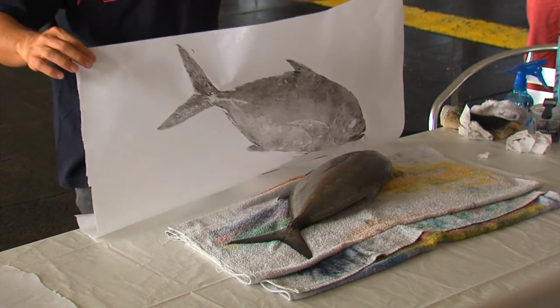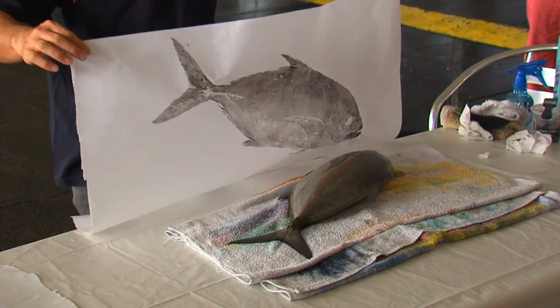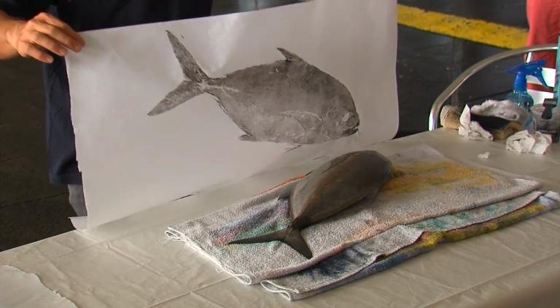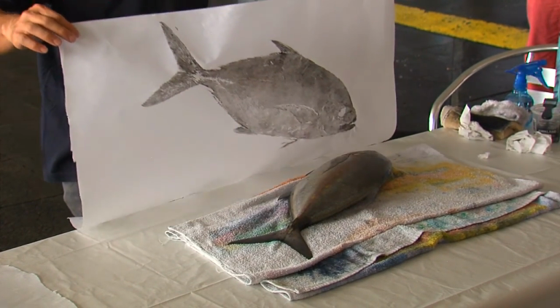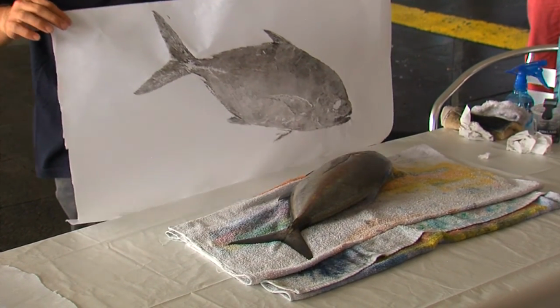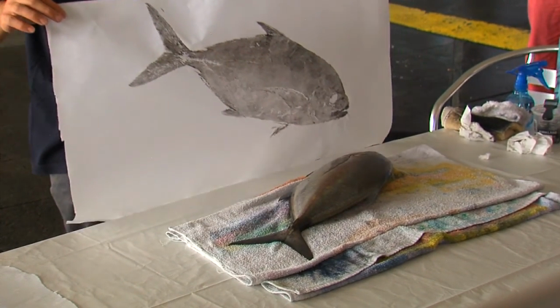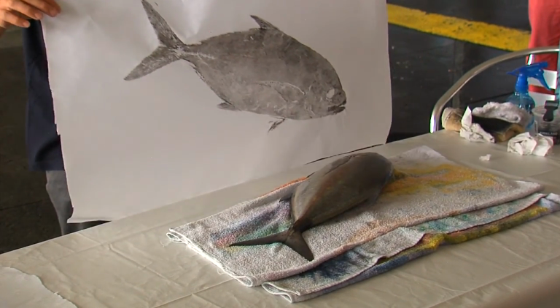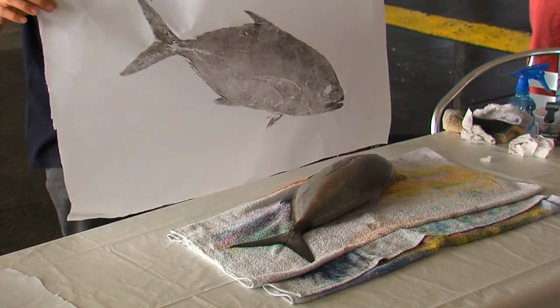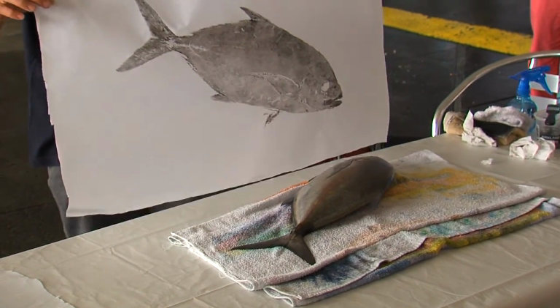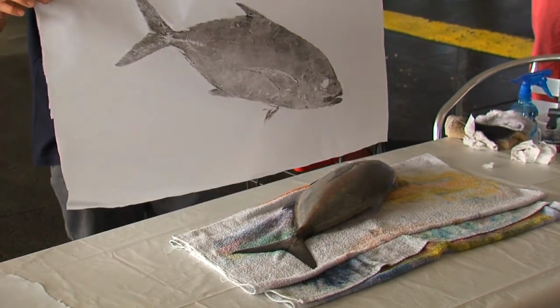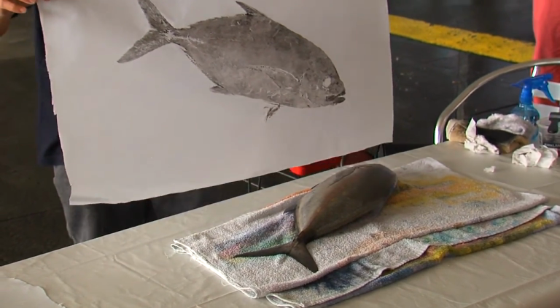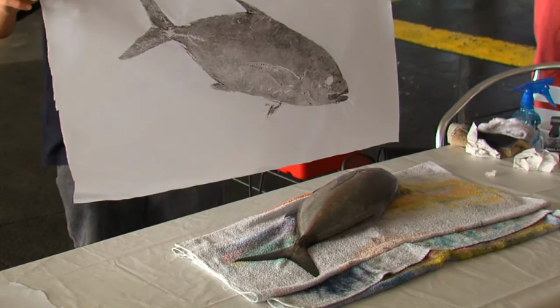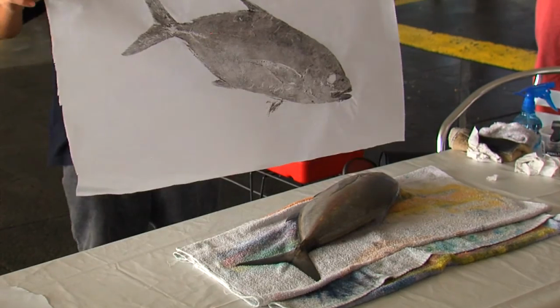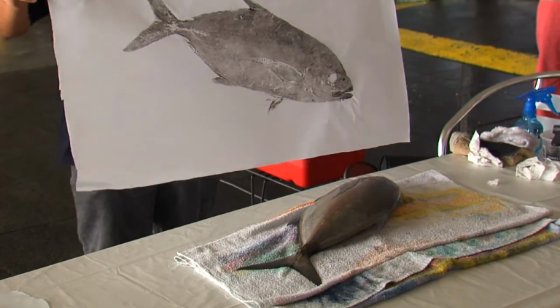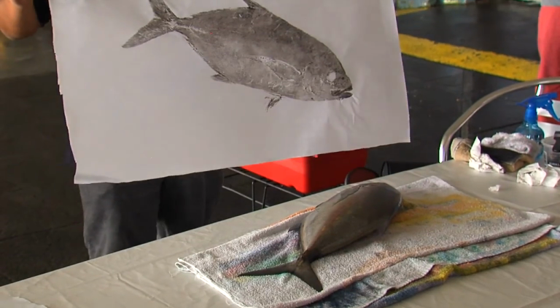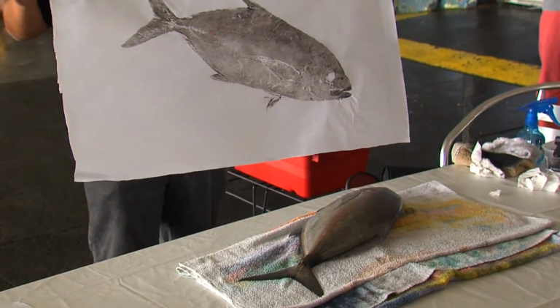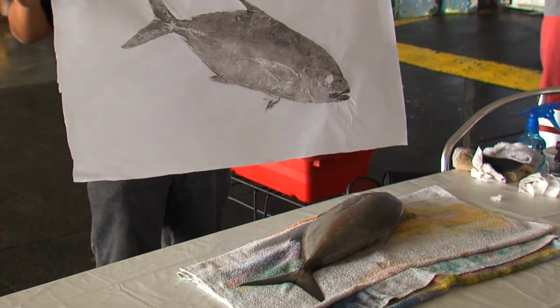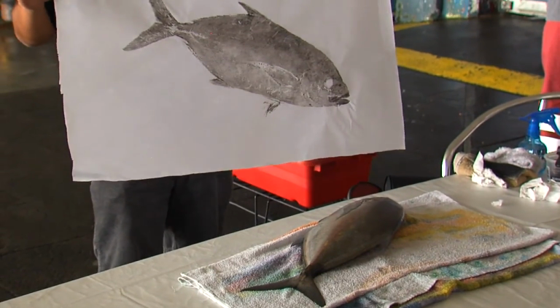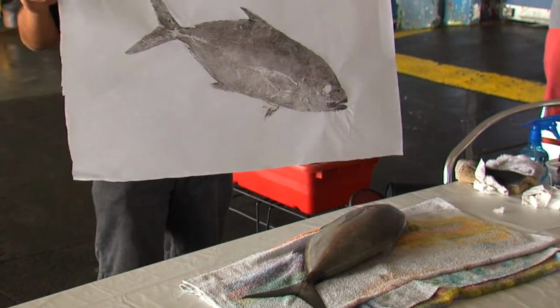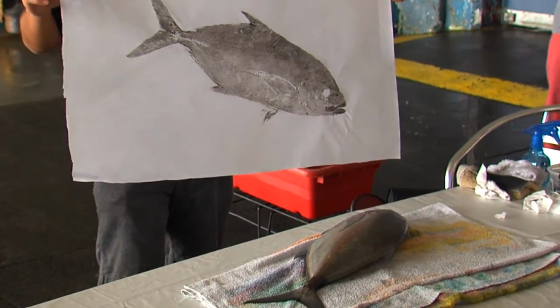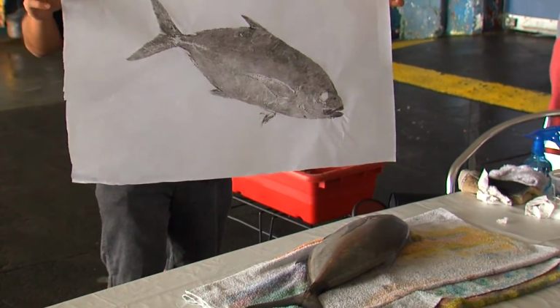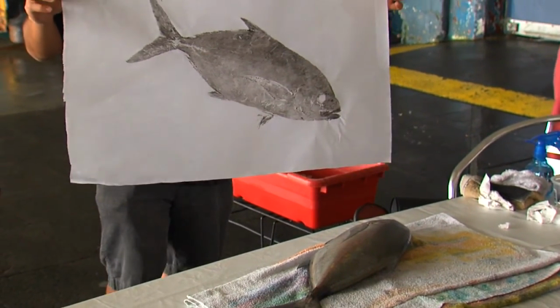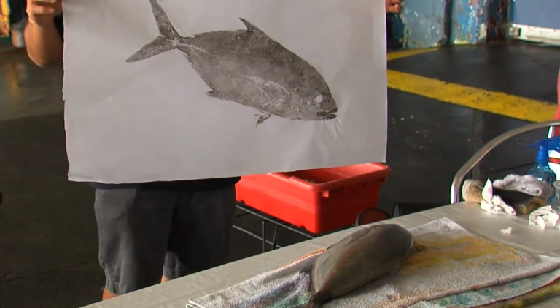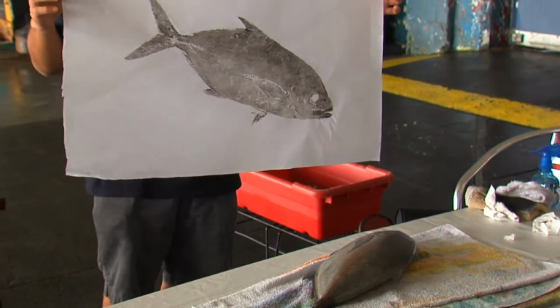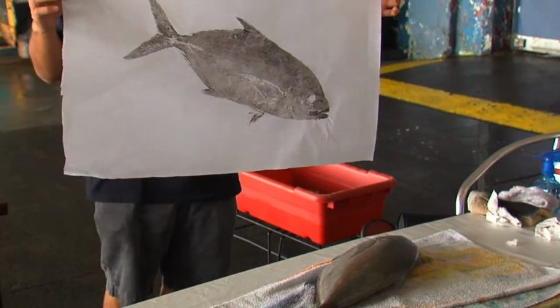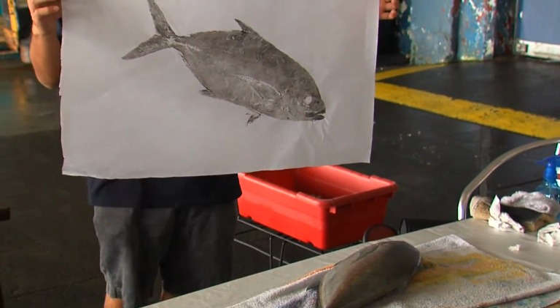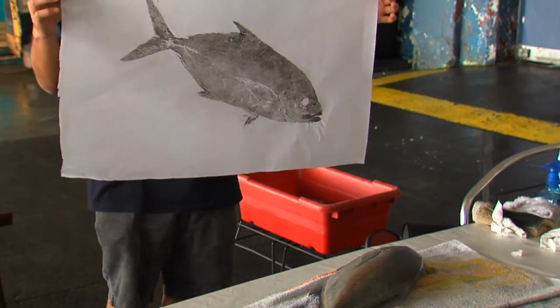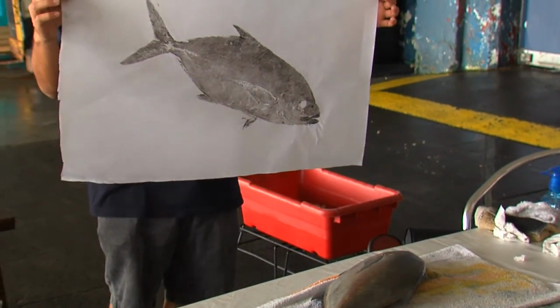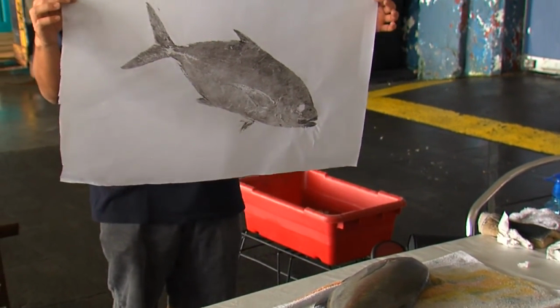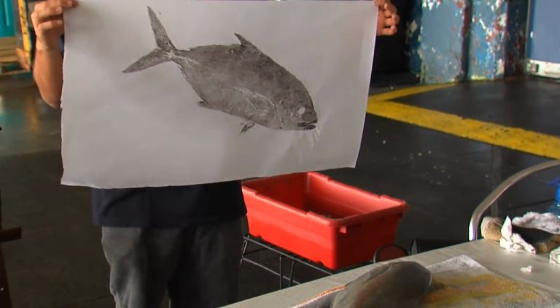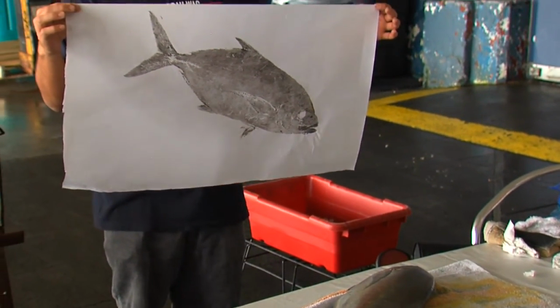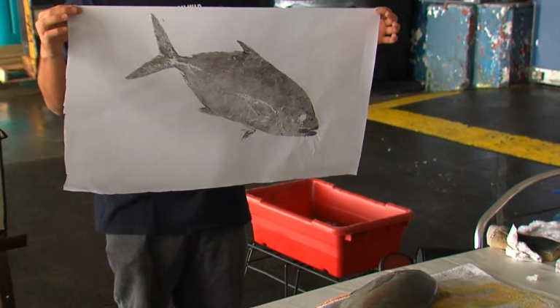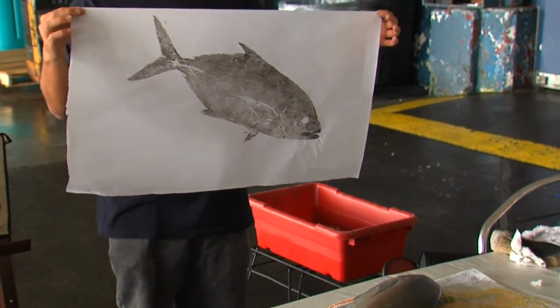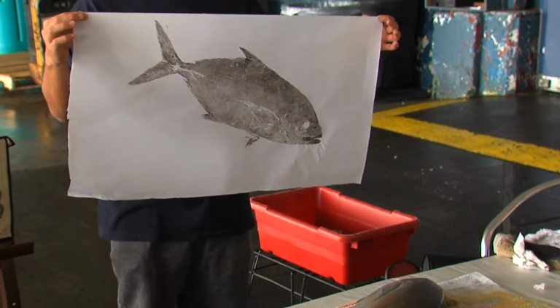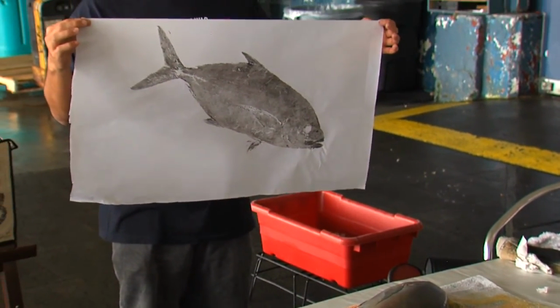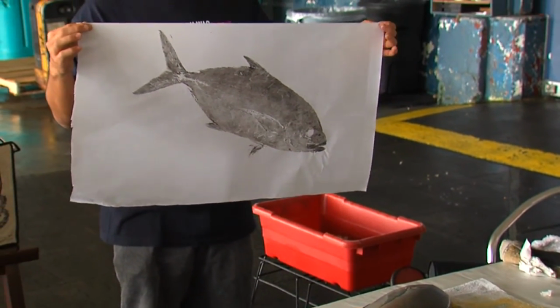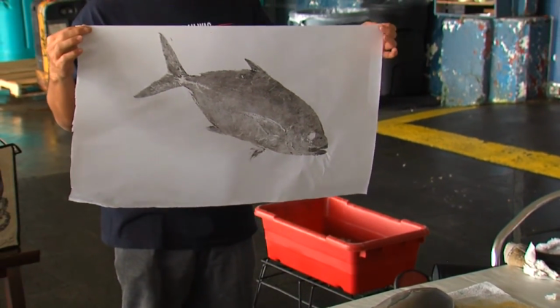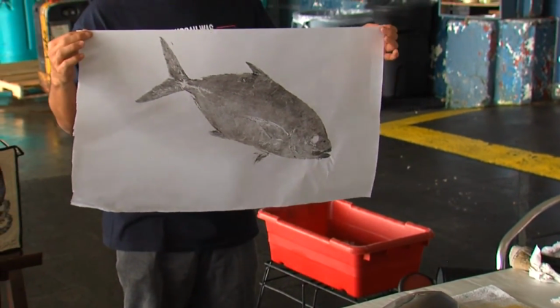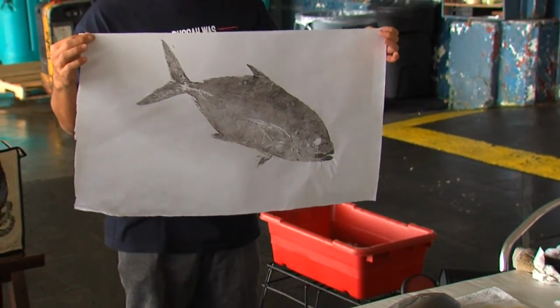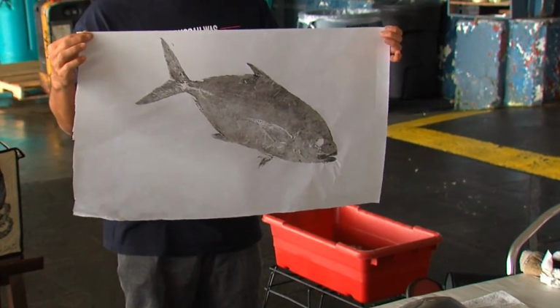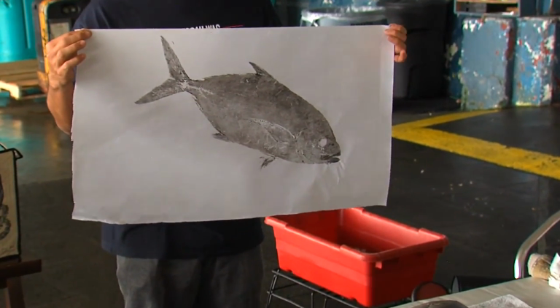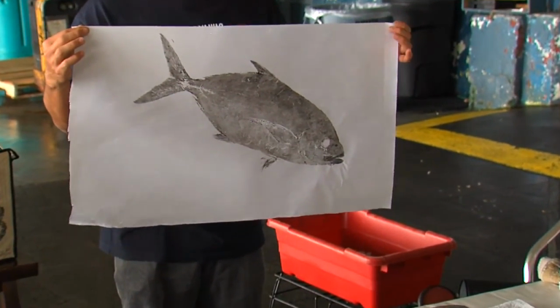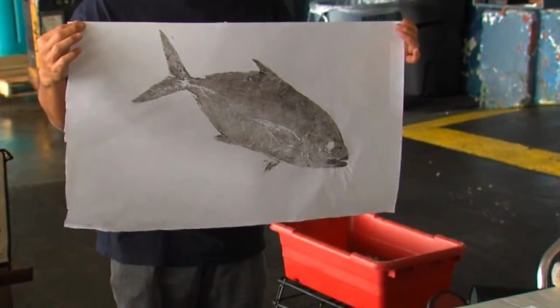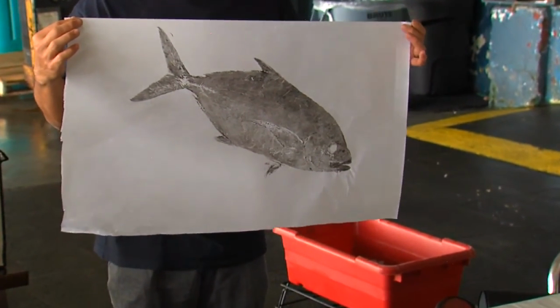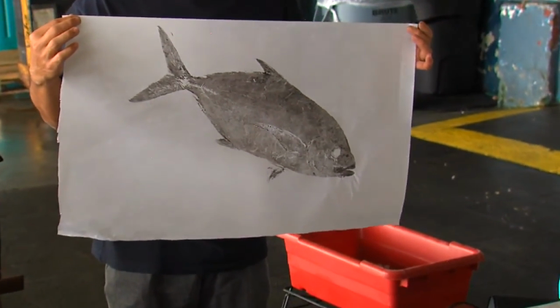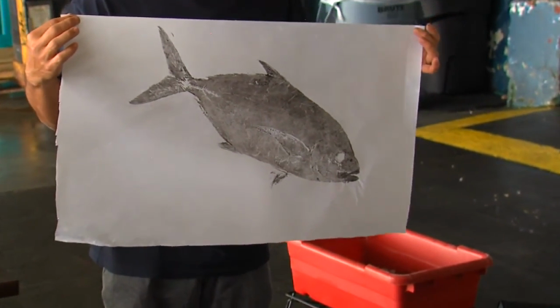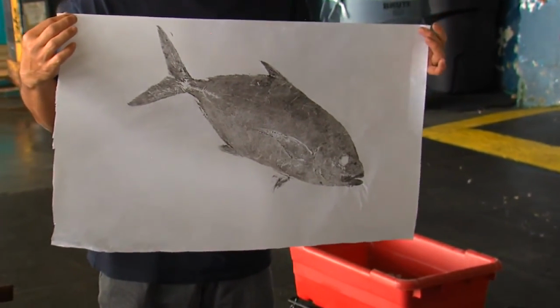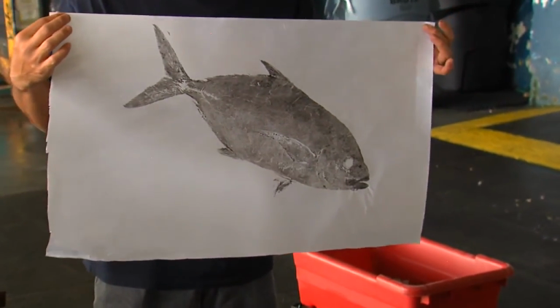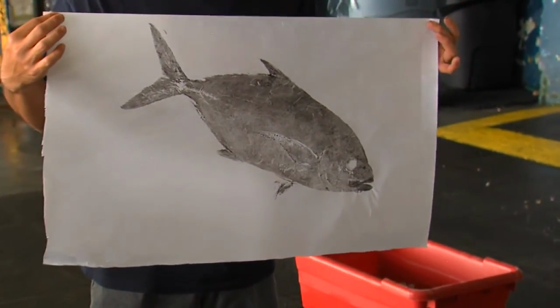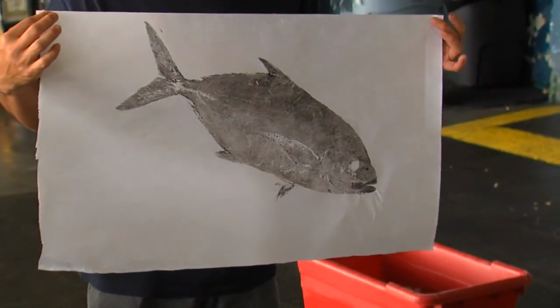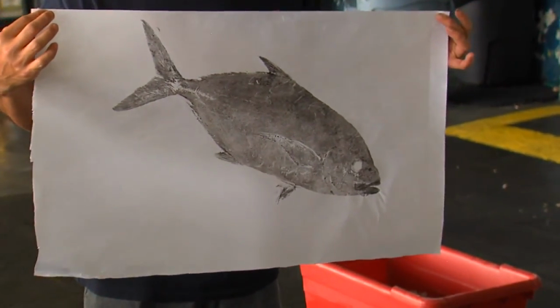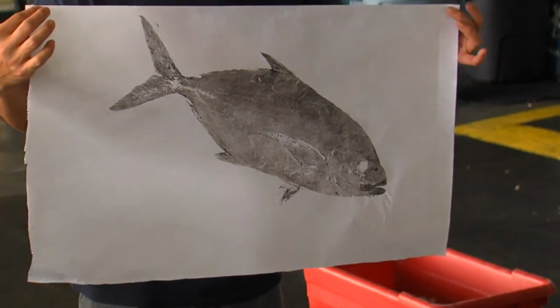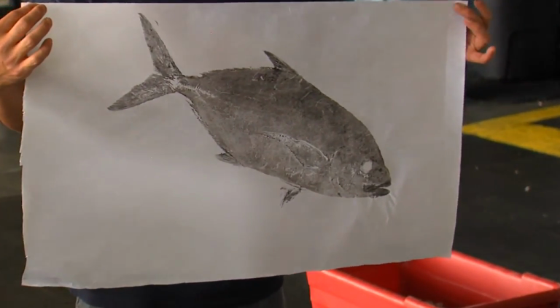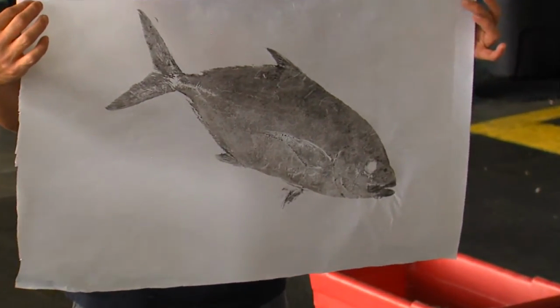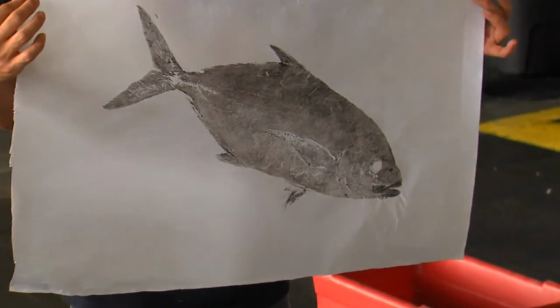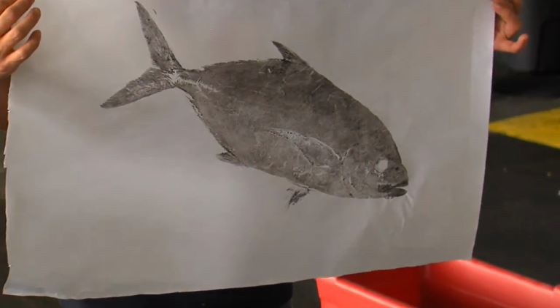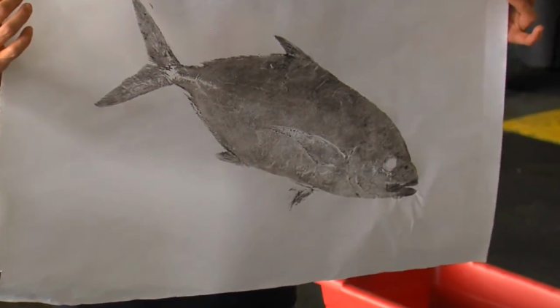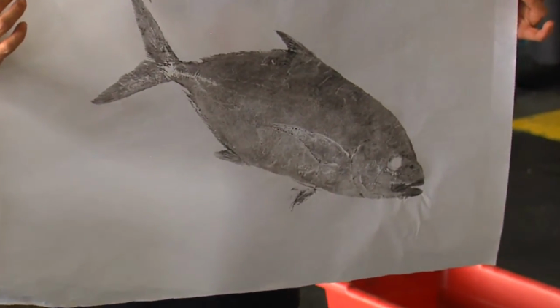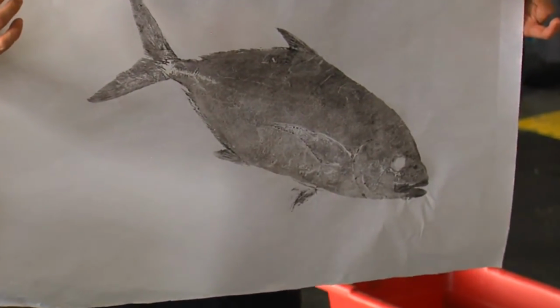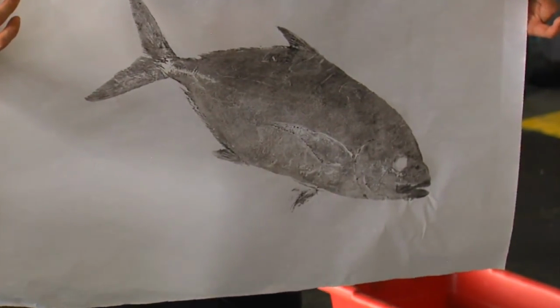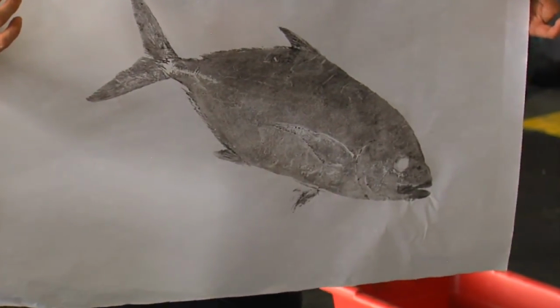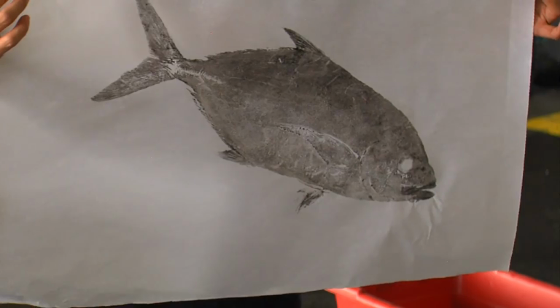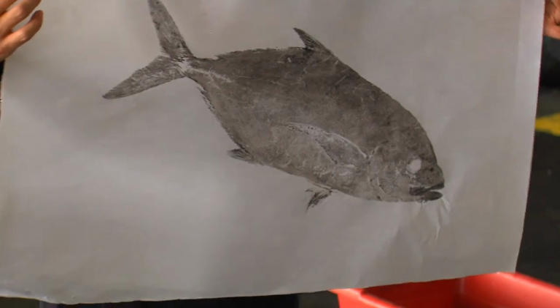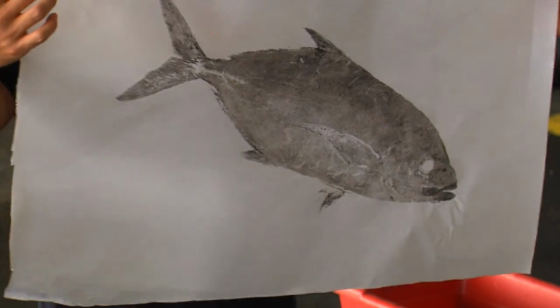When you peel it back, it should be left with the print. Wow, that looks nice!